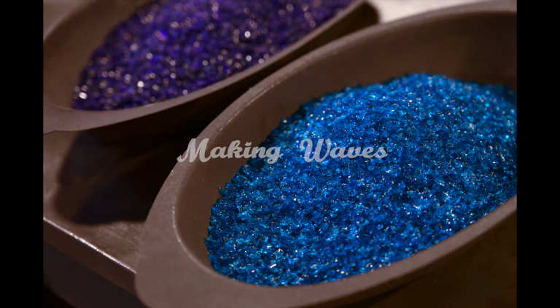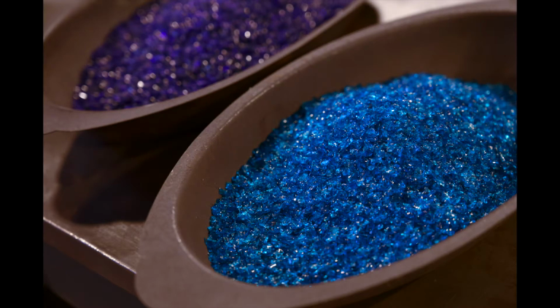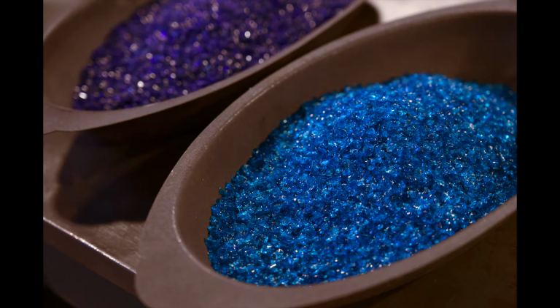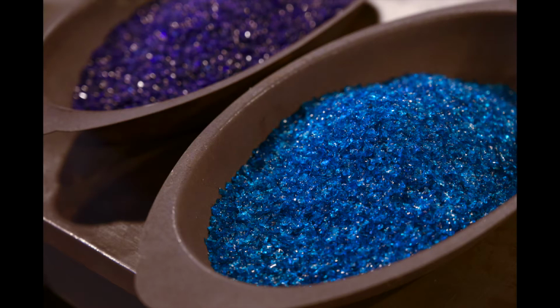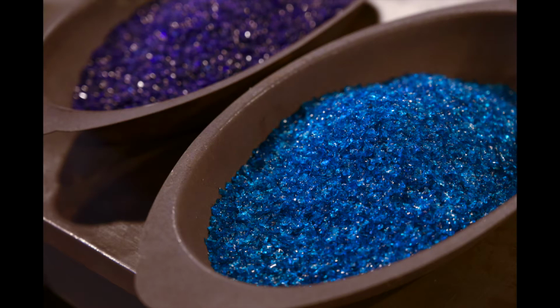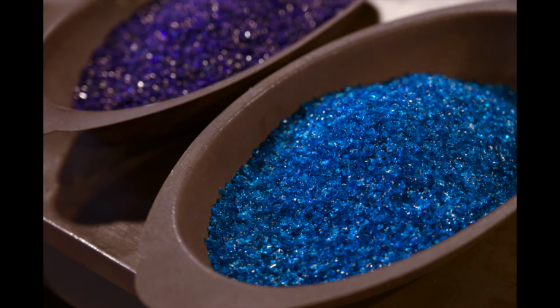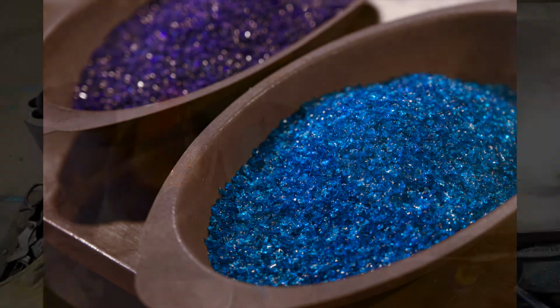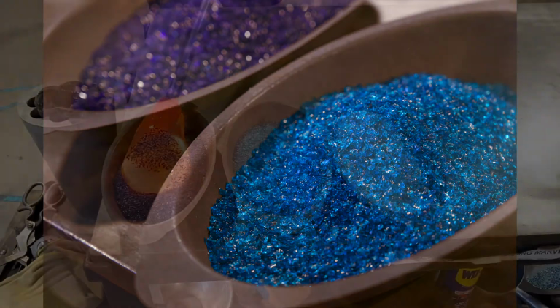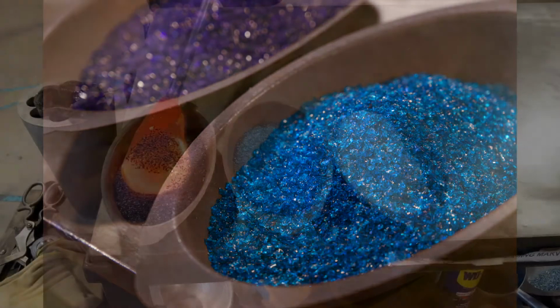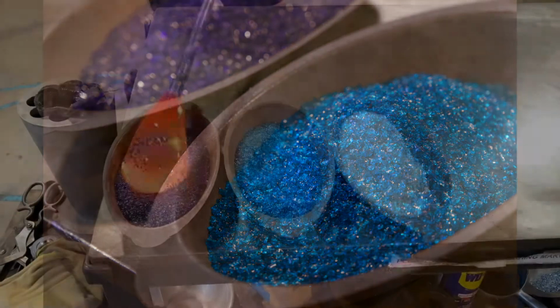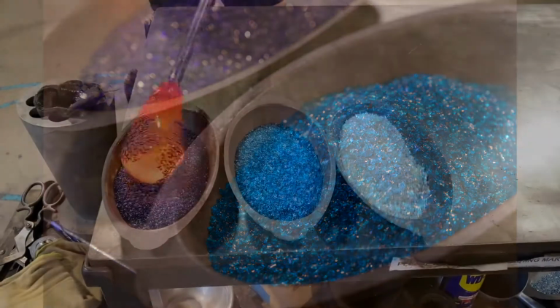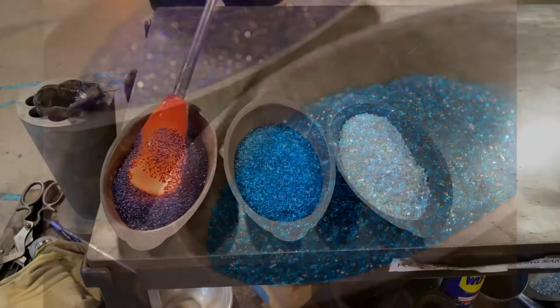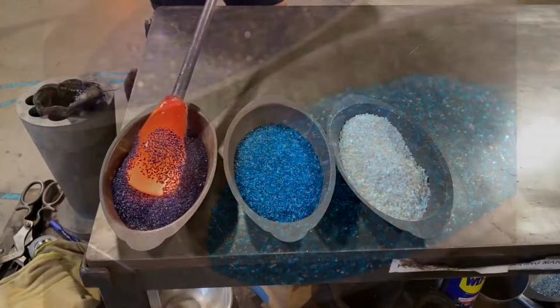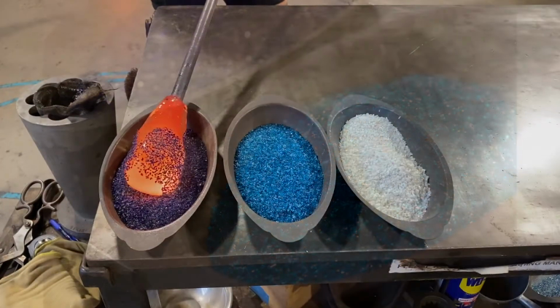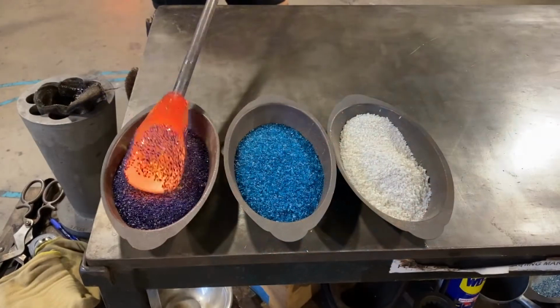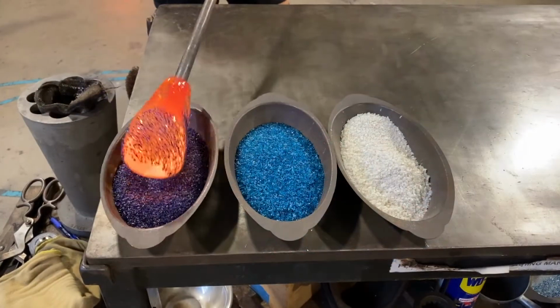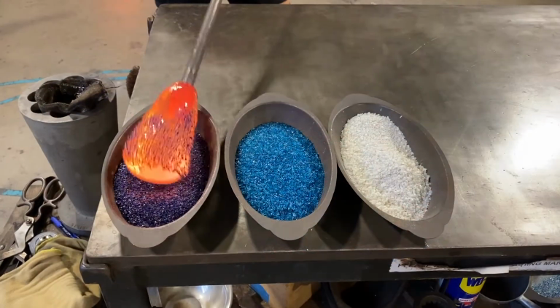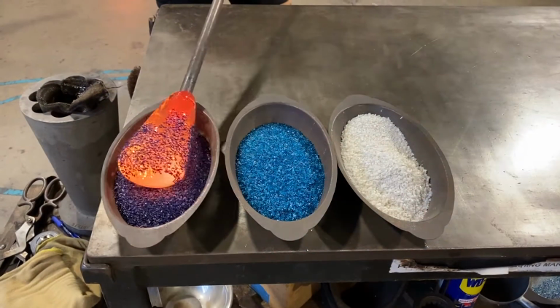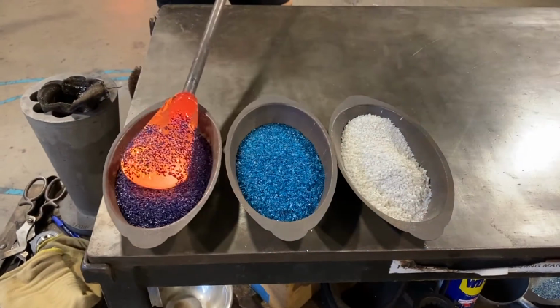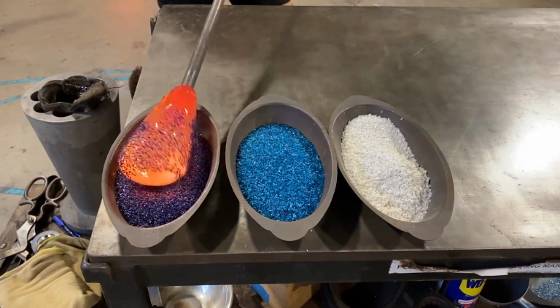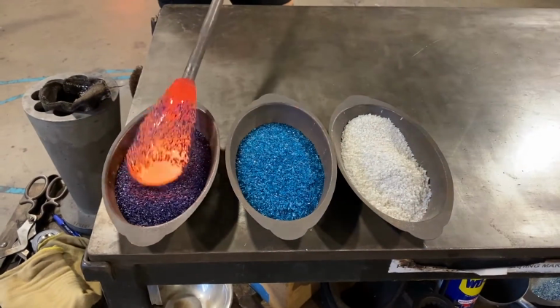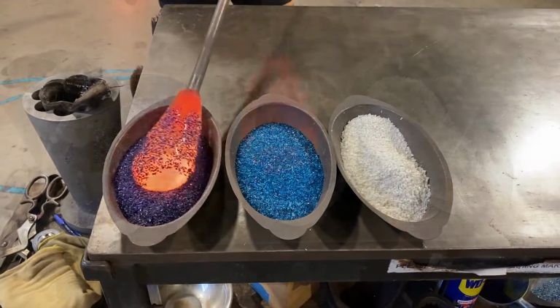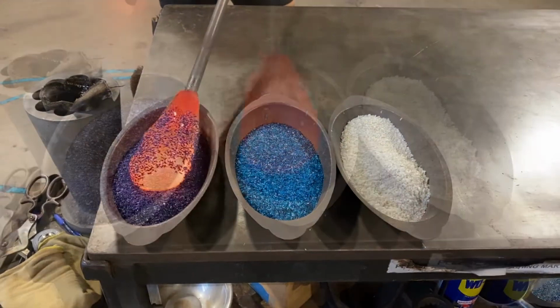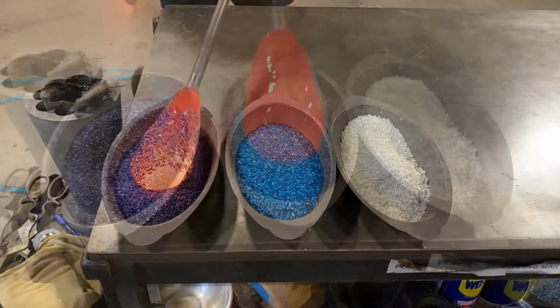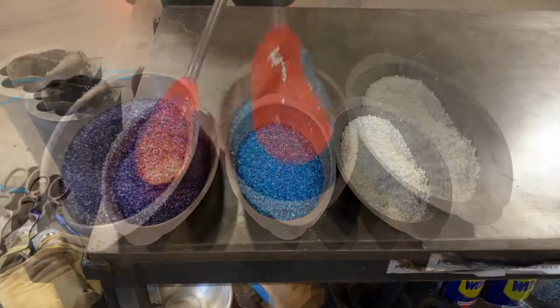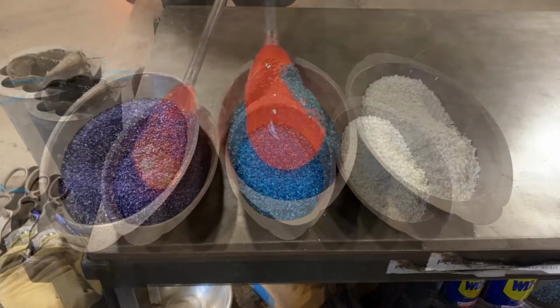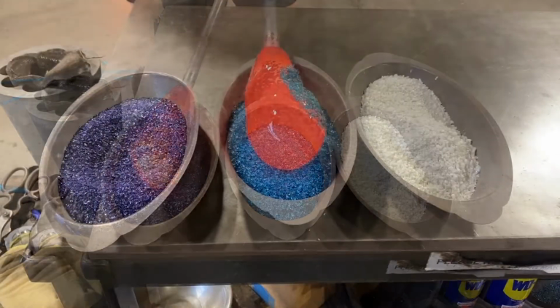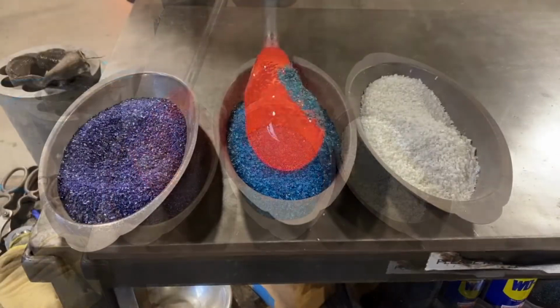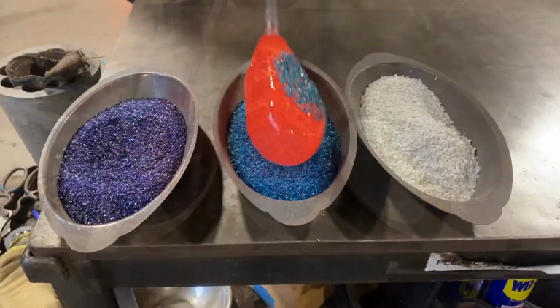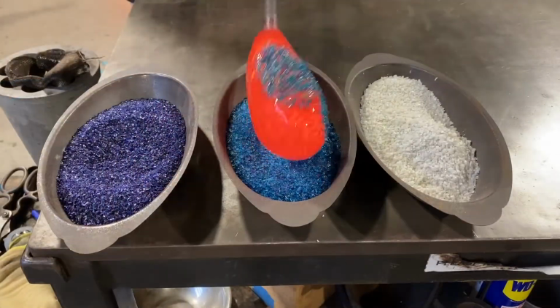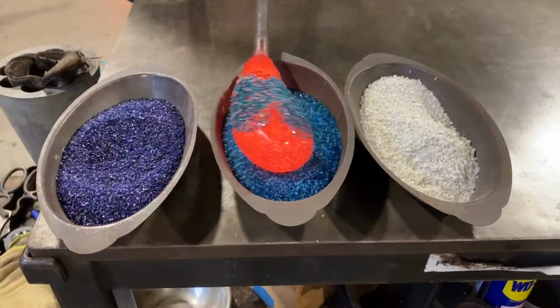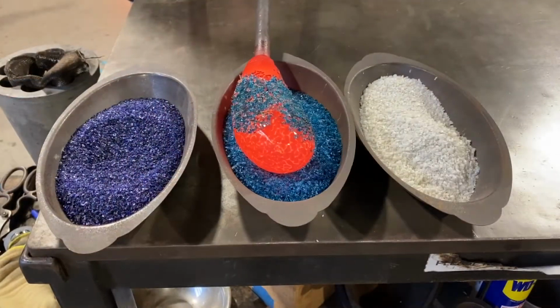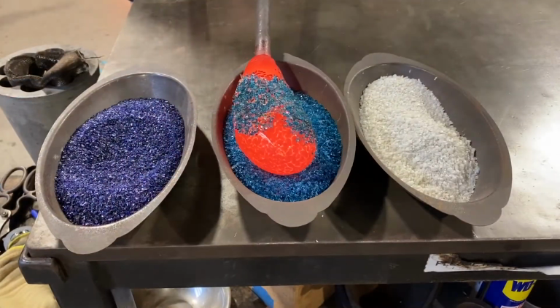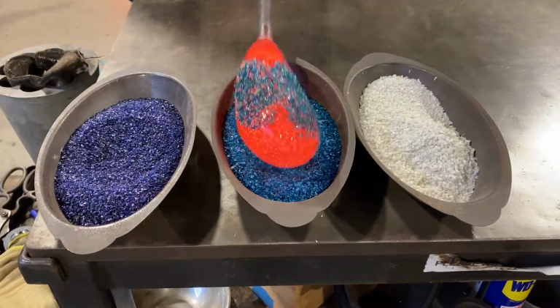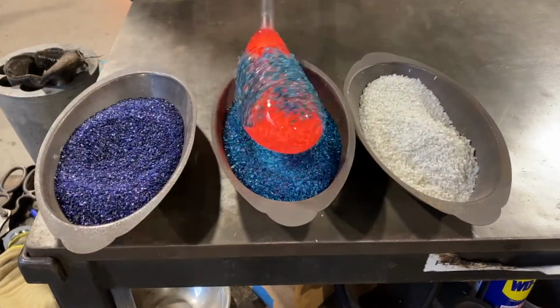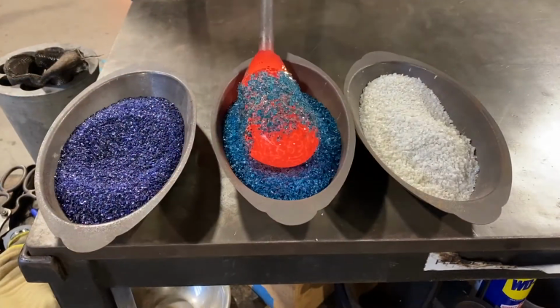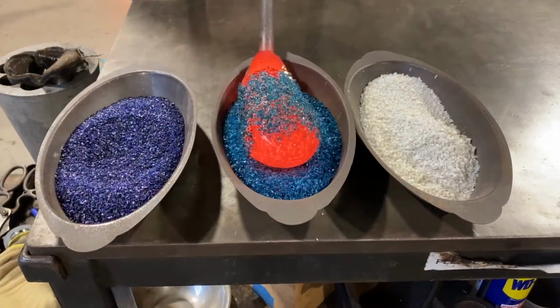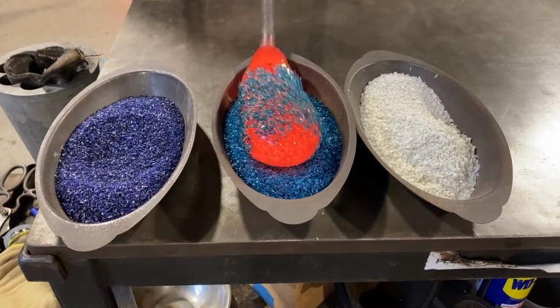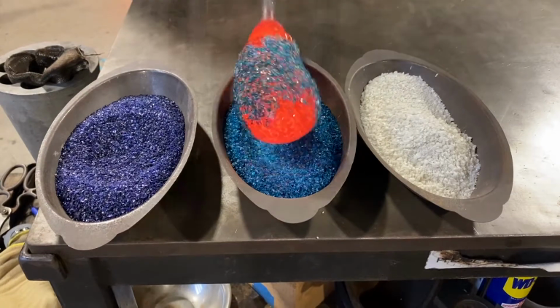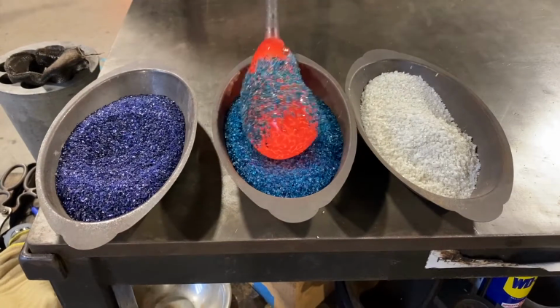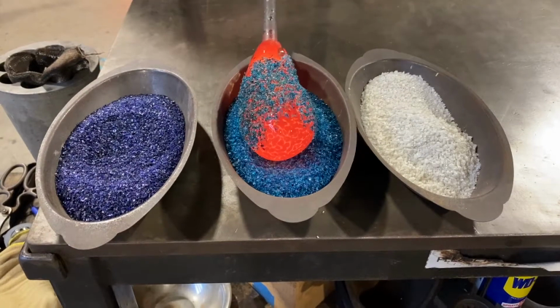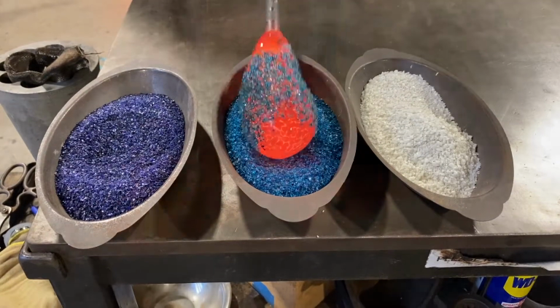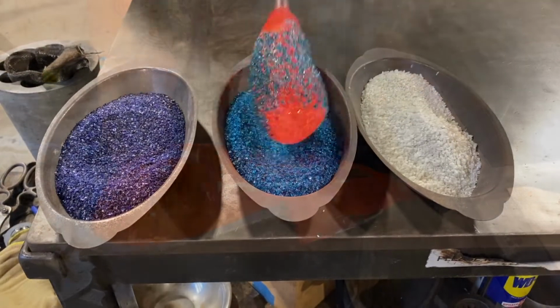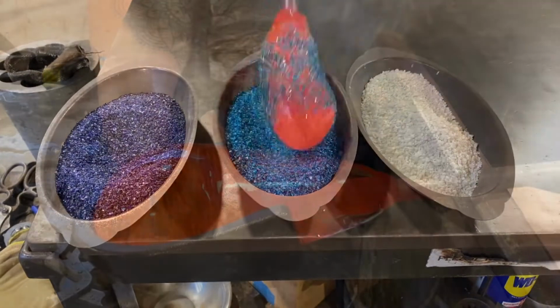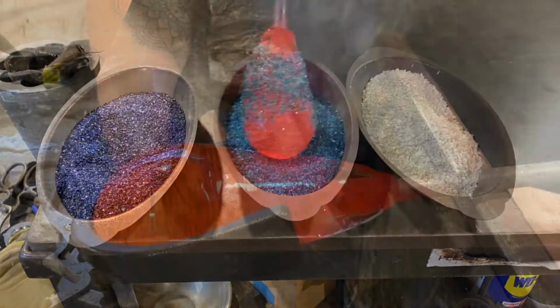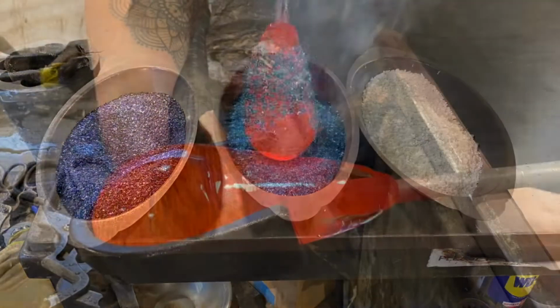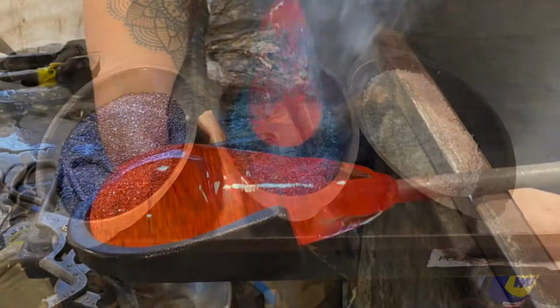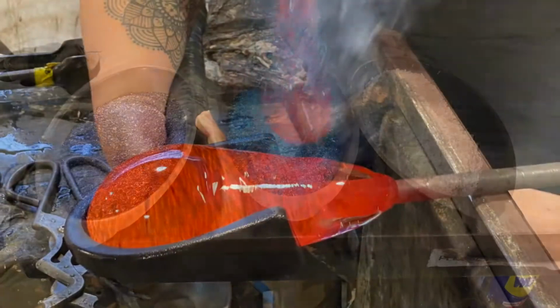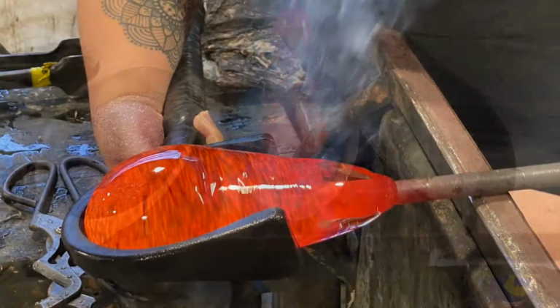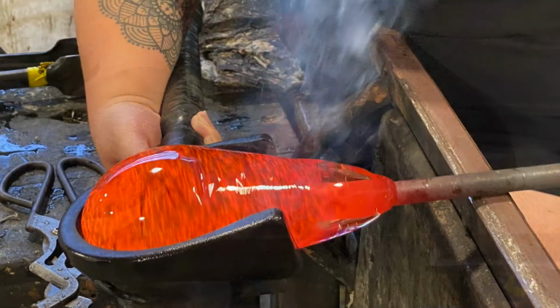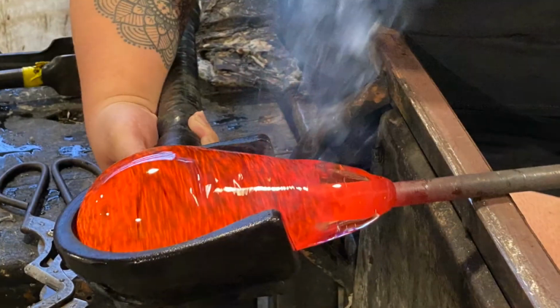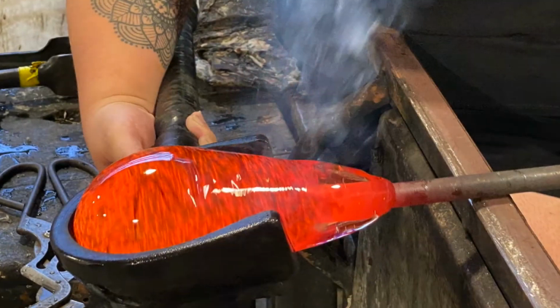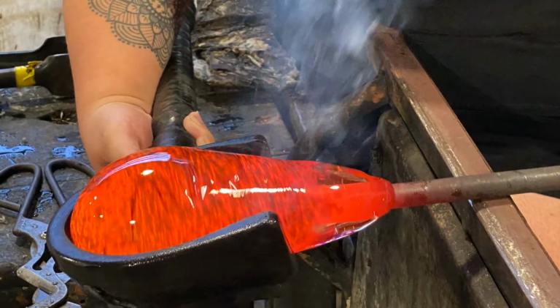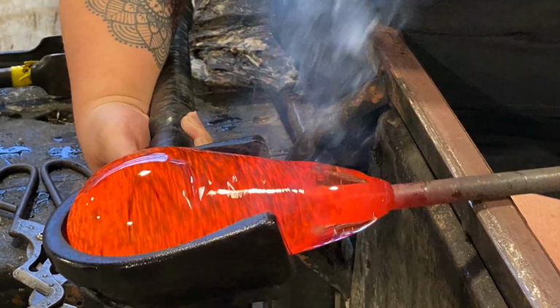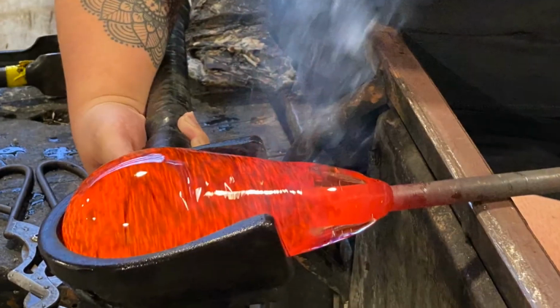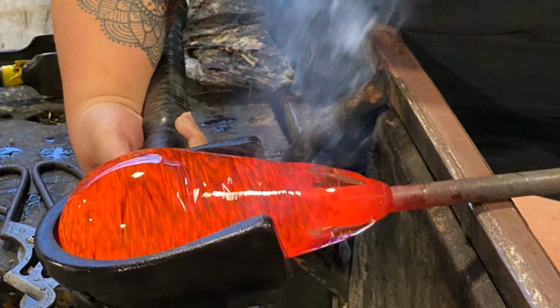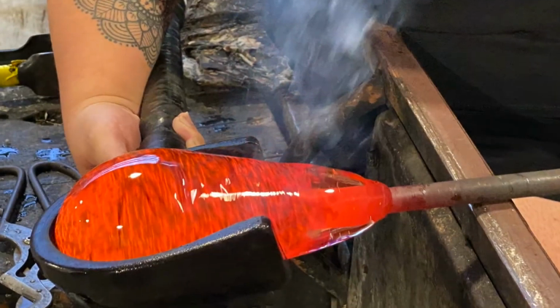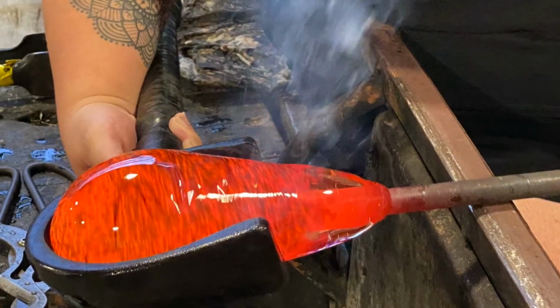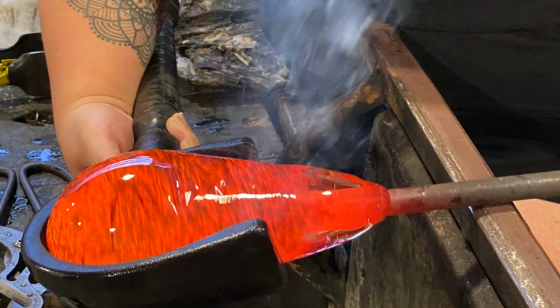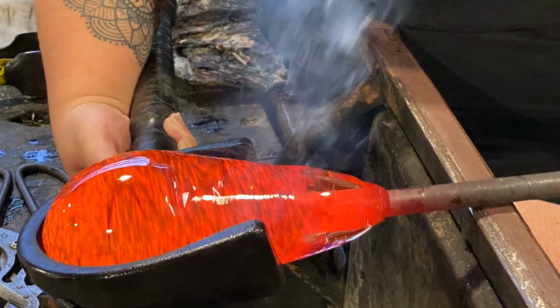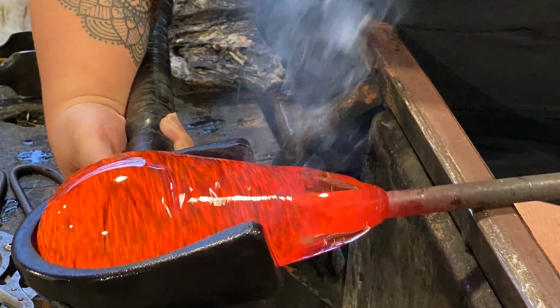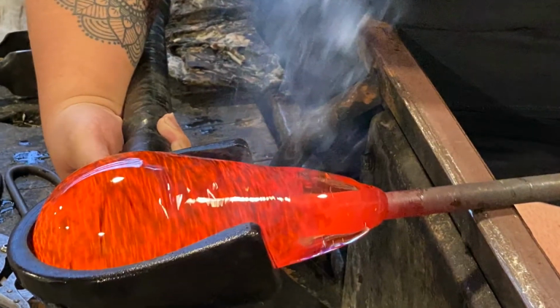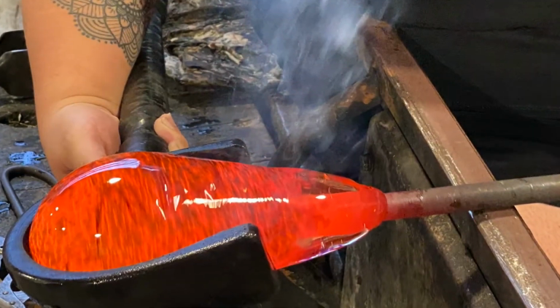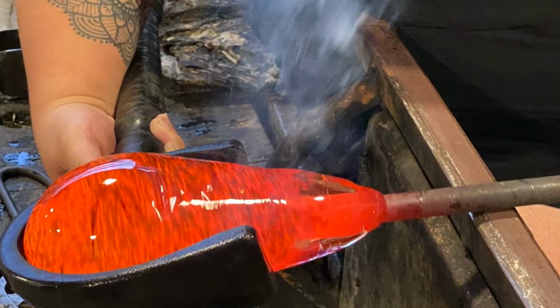So this here is FRIT, which is spelt out F-R-I-T. It's just pulverized colored glass.